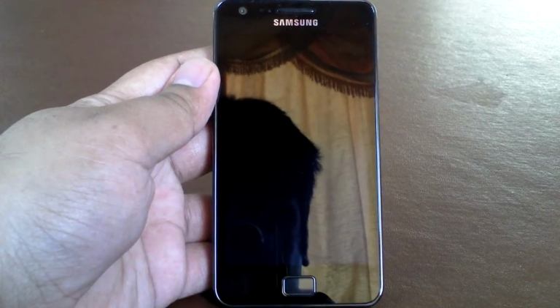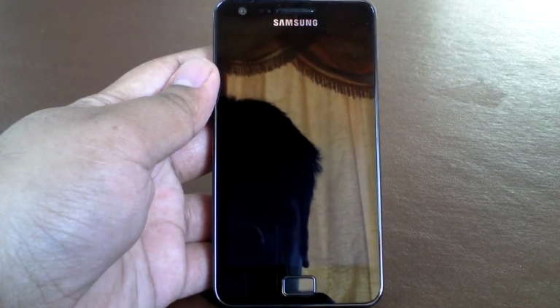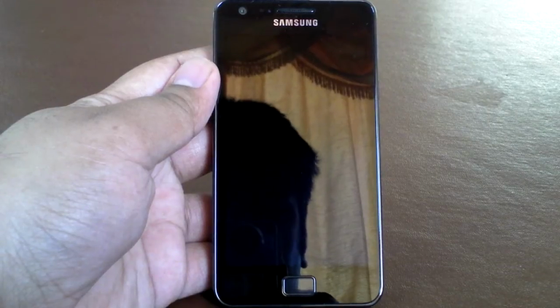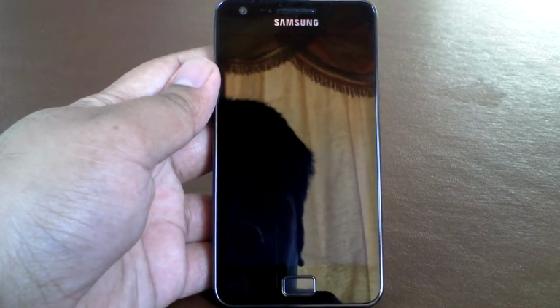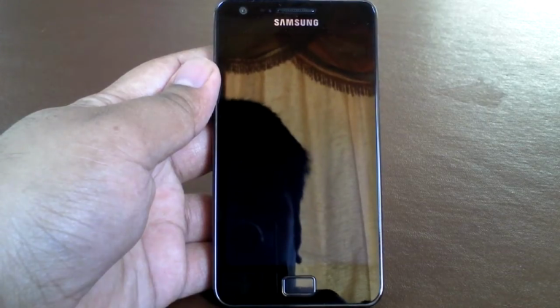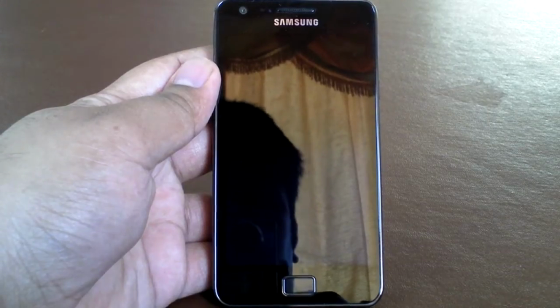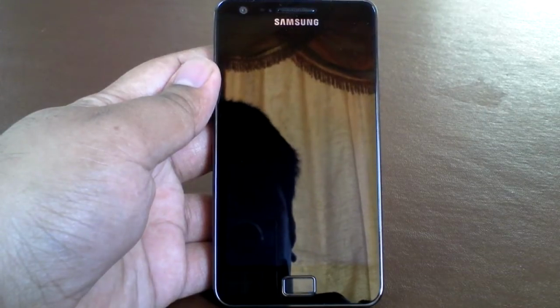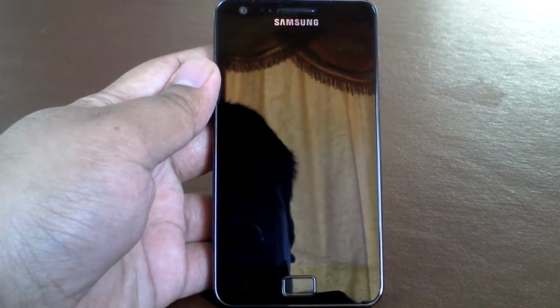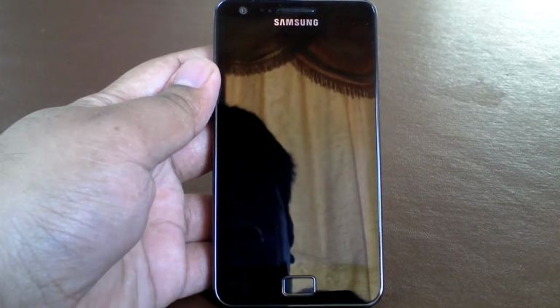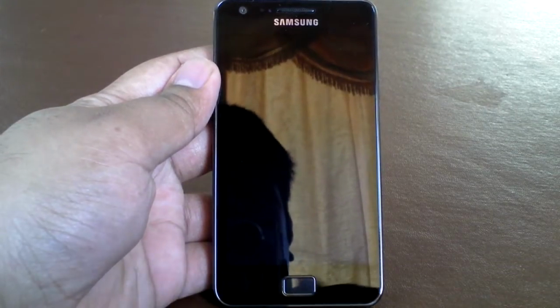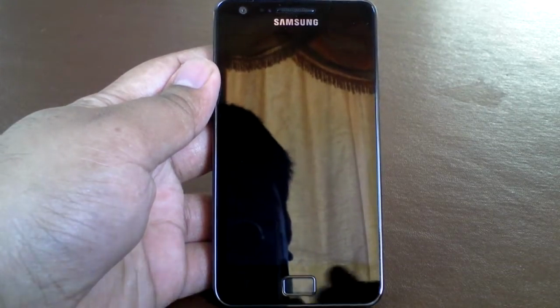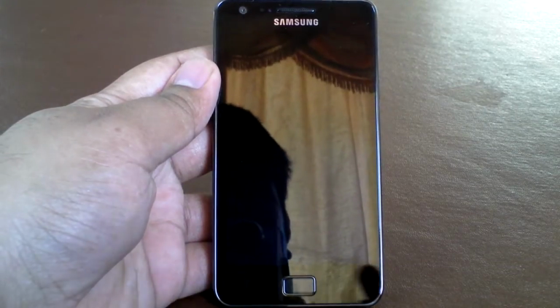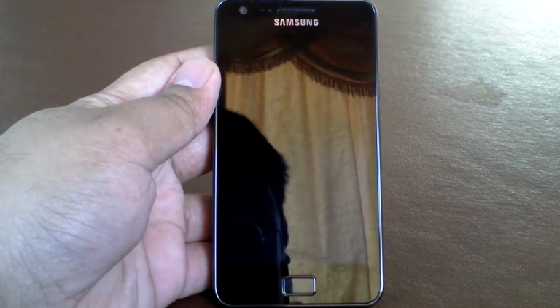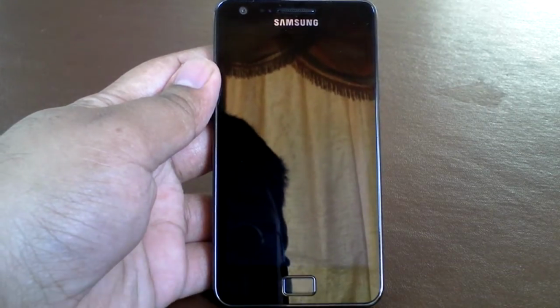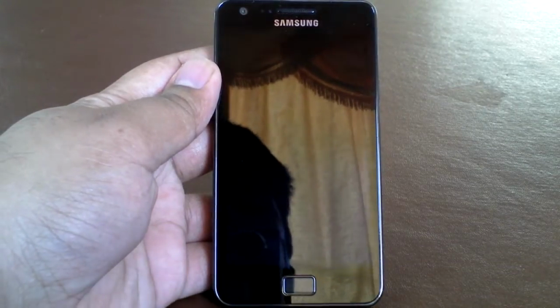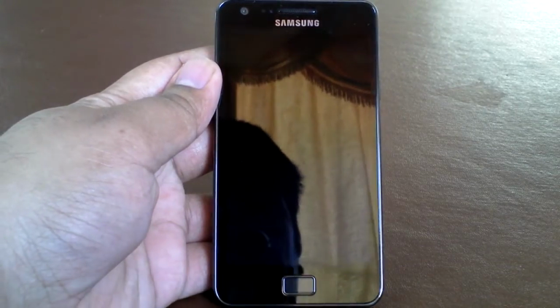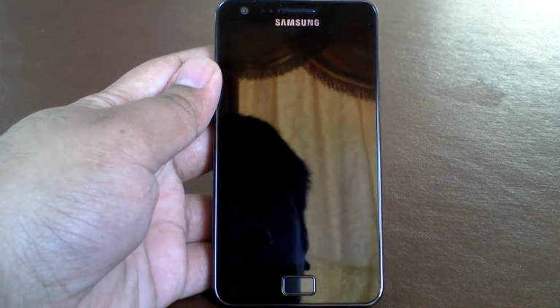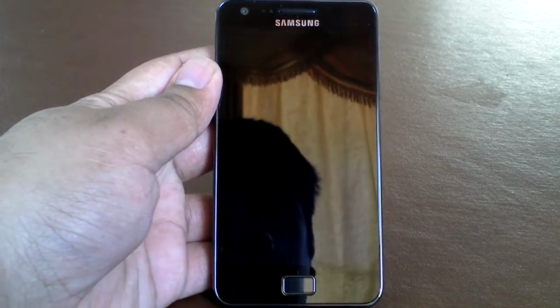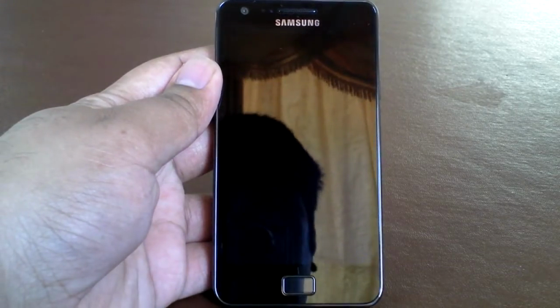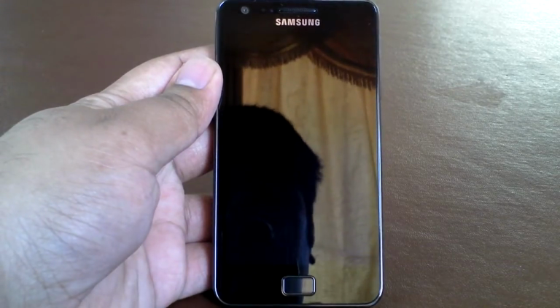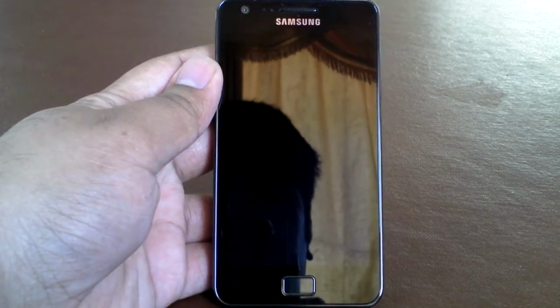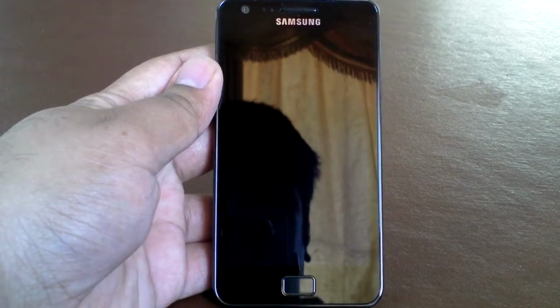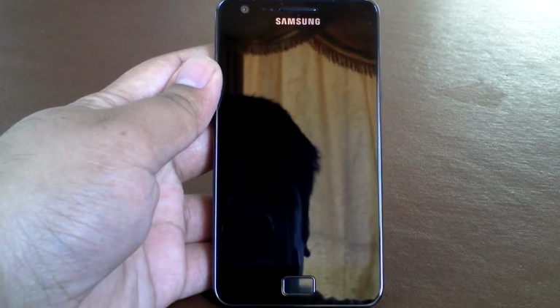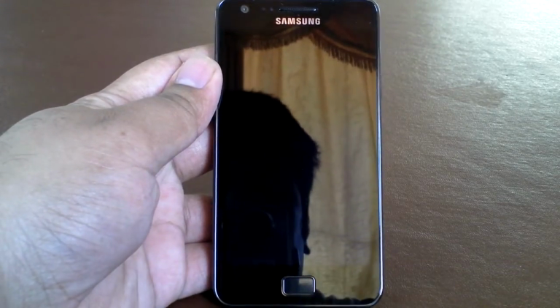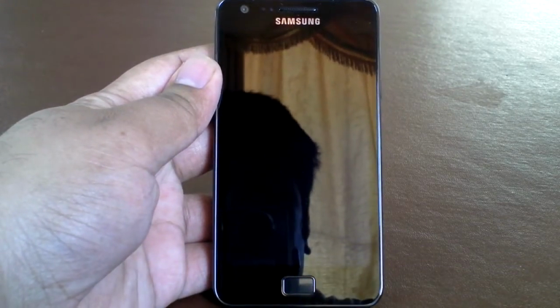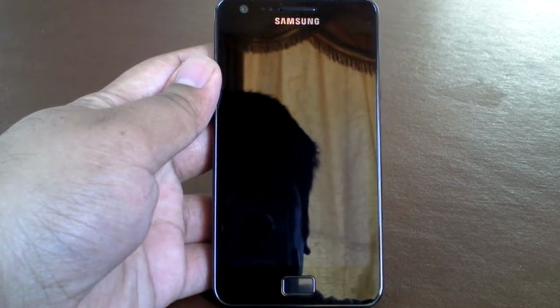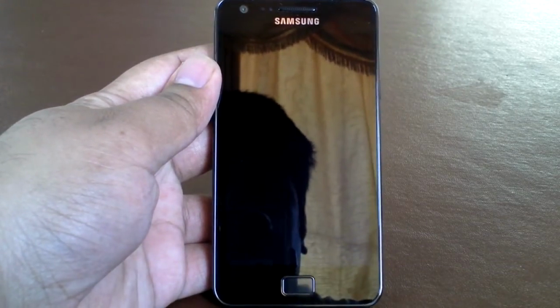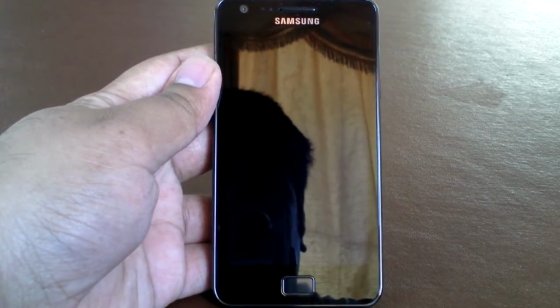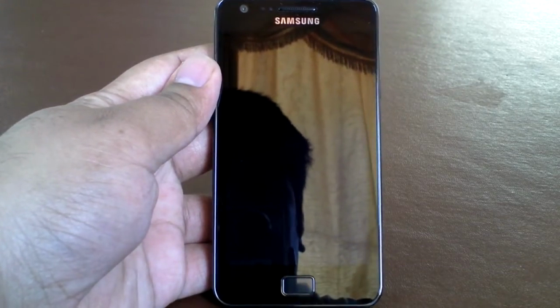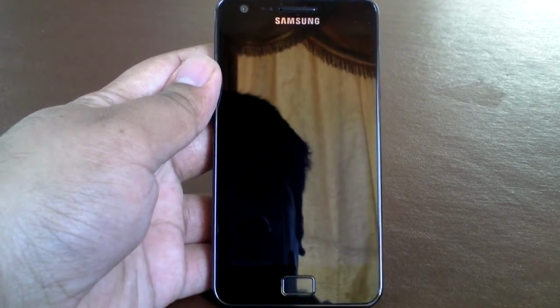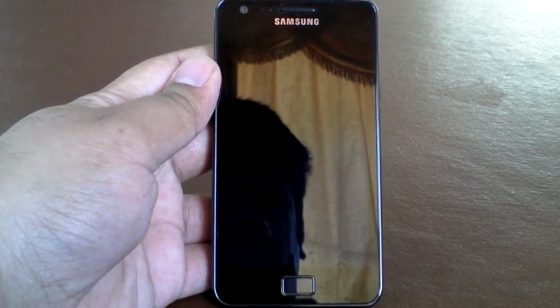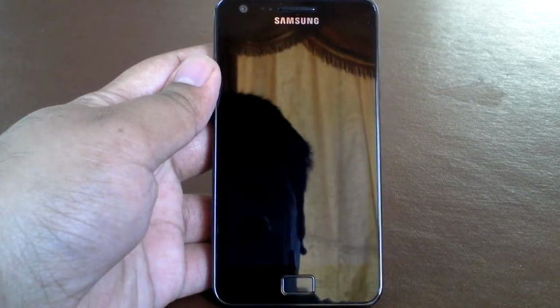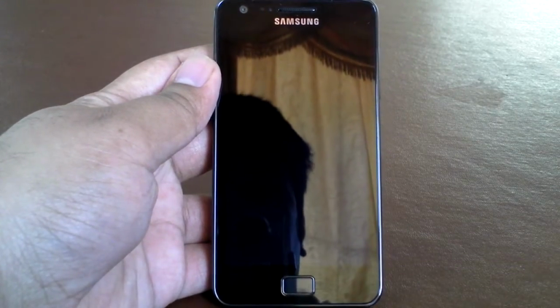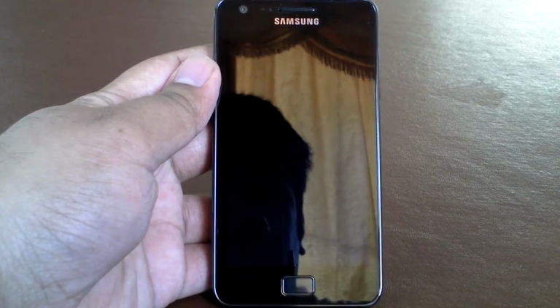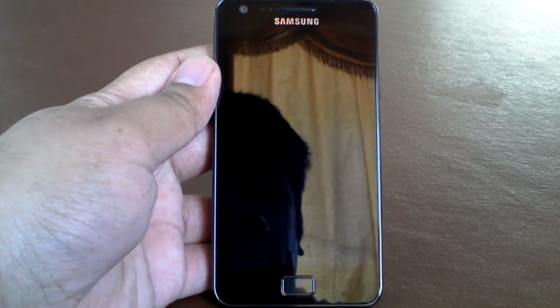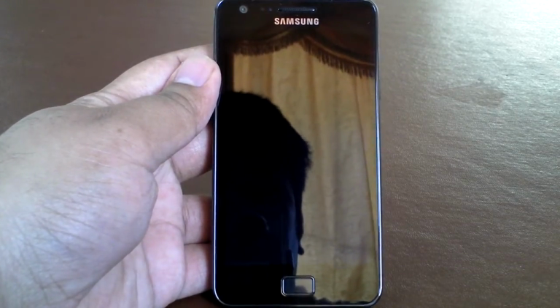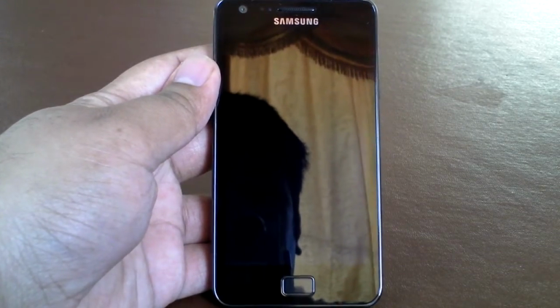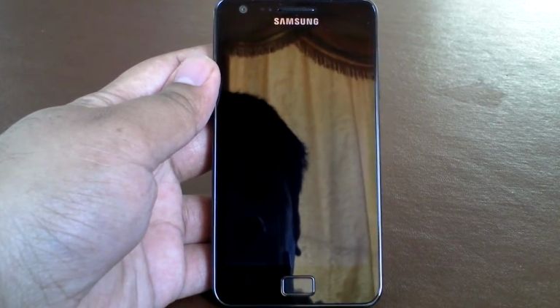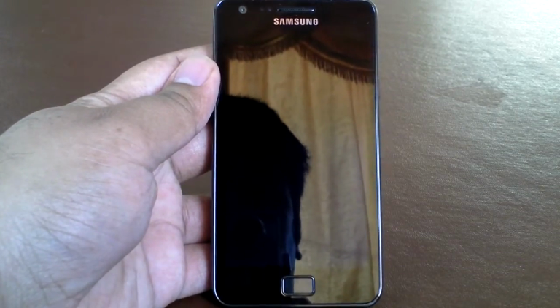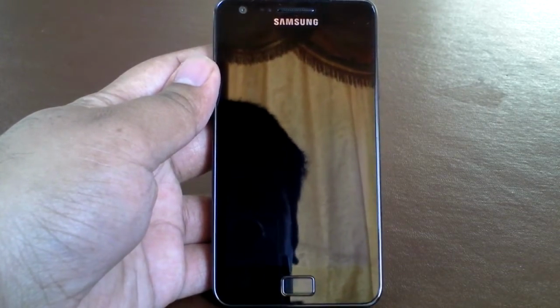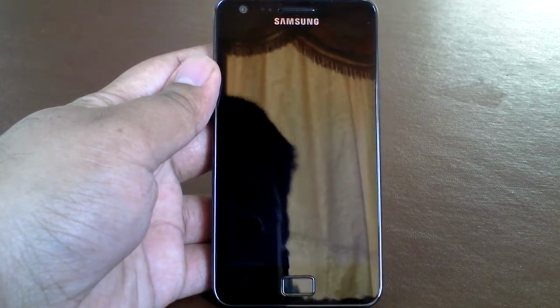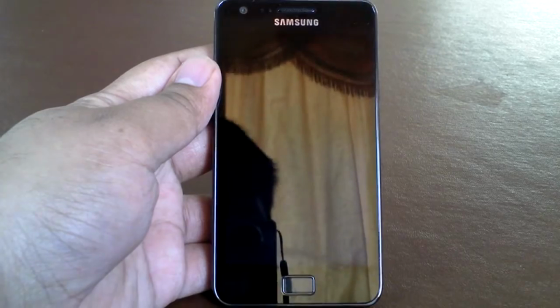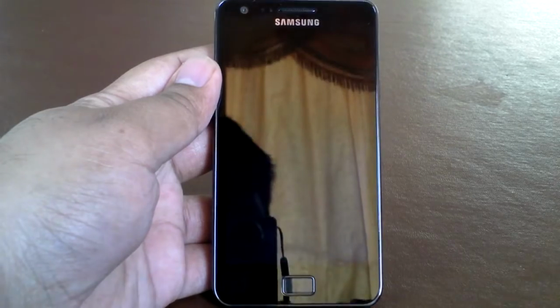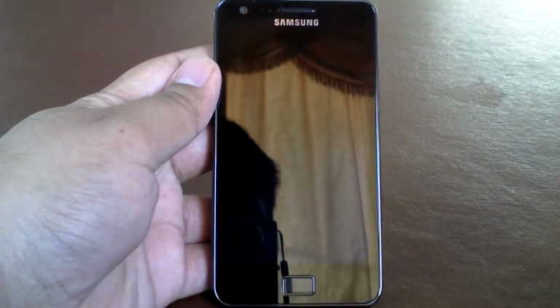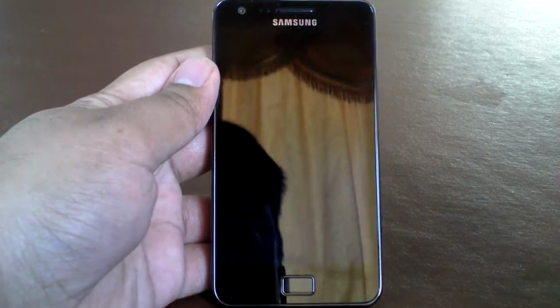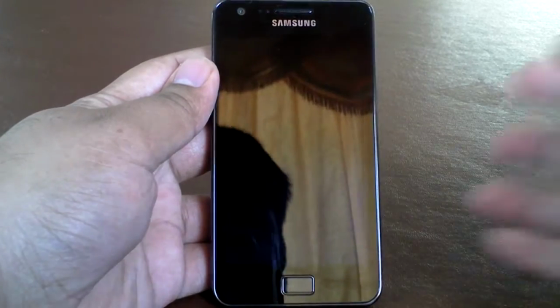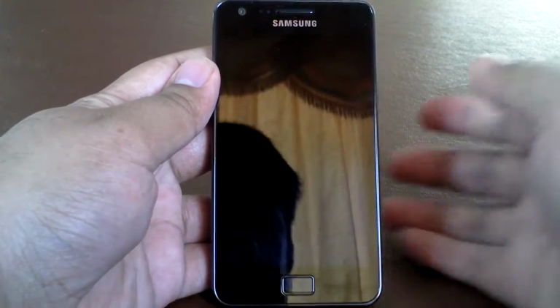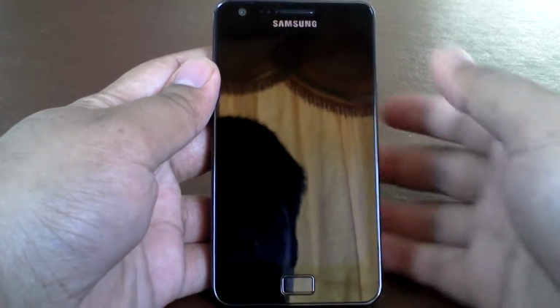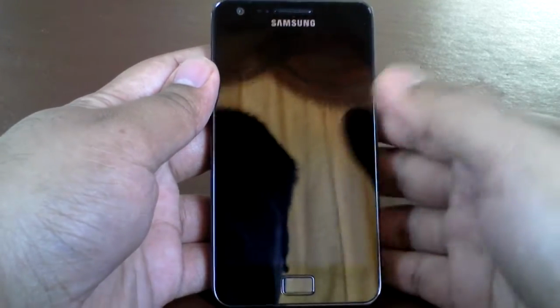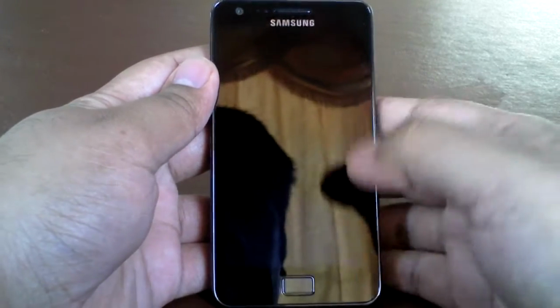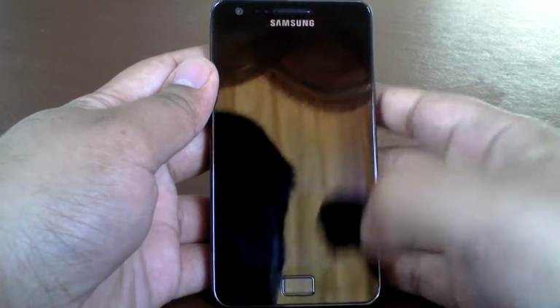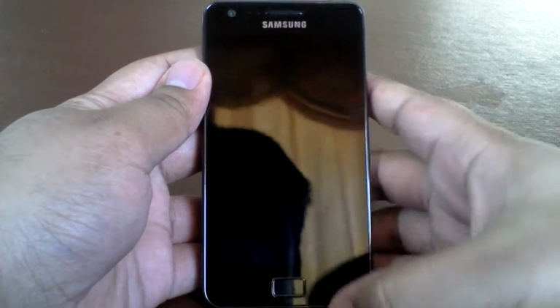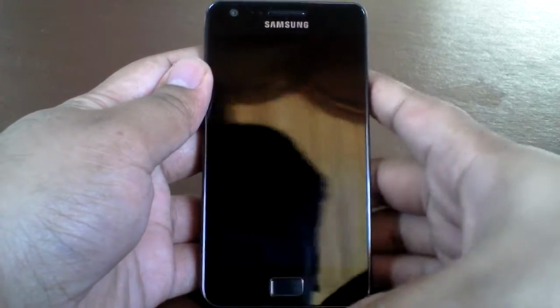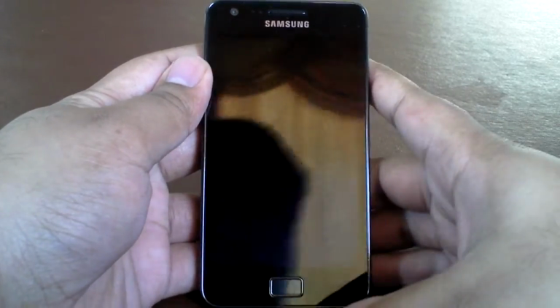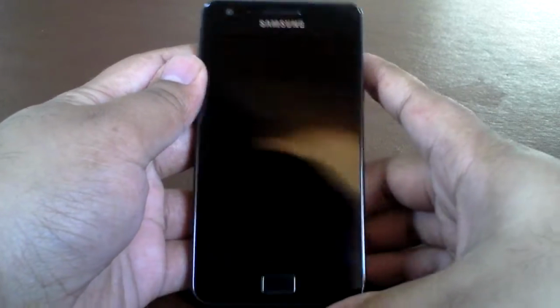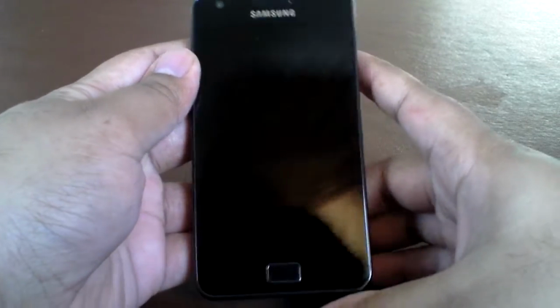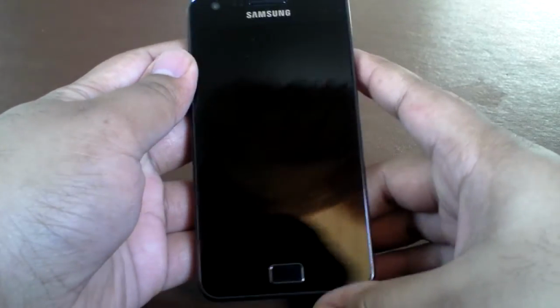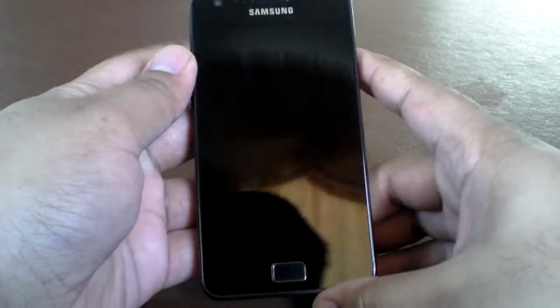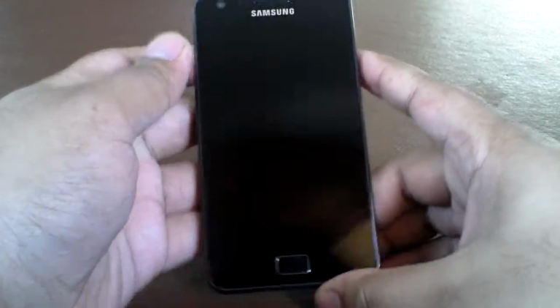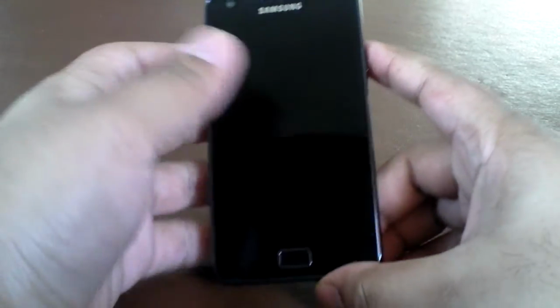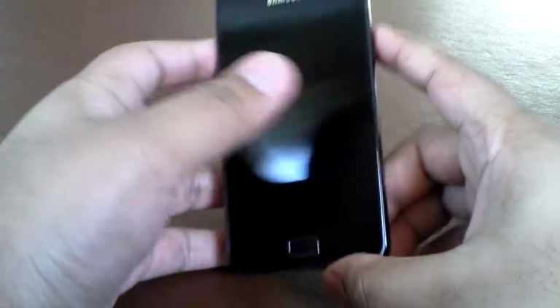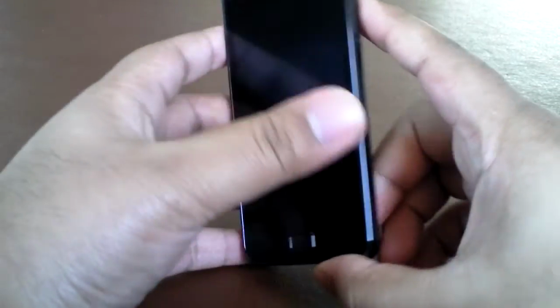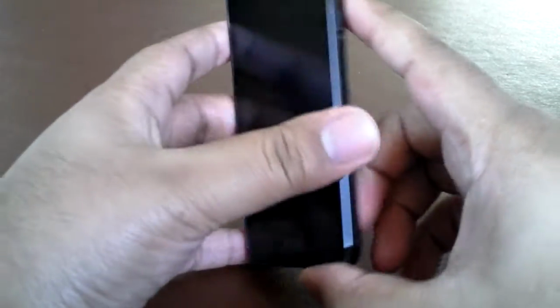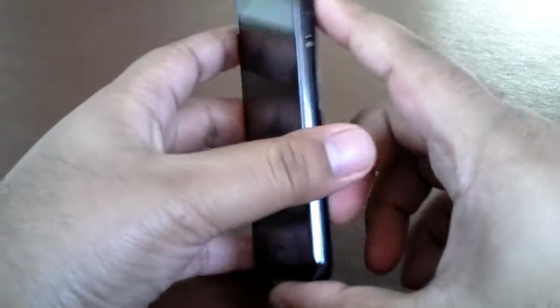Hello everyone, it's Sack here and today I'm going to review the Samsung Galaxy S2. Now let's go on with the review.